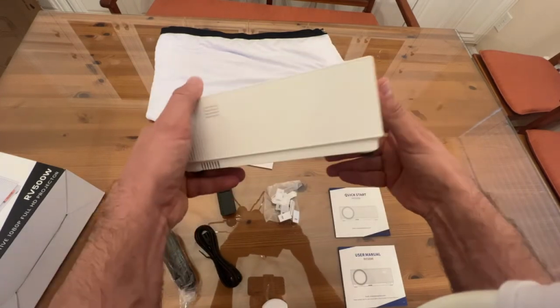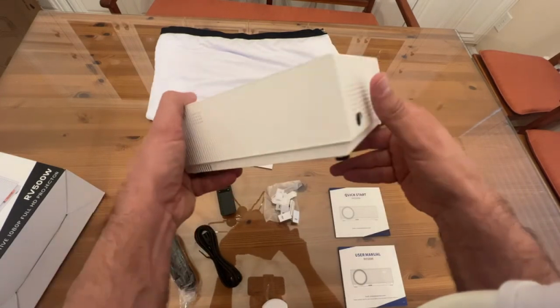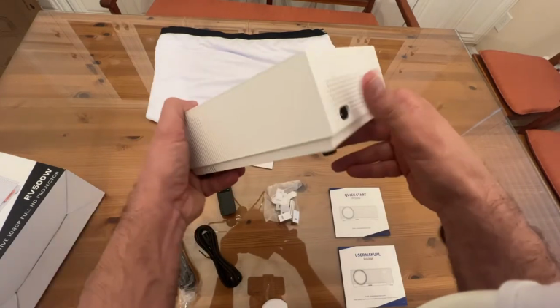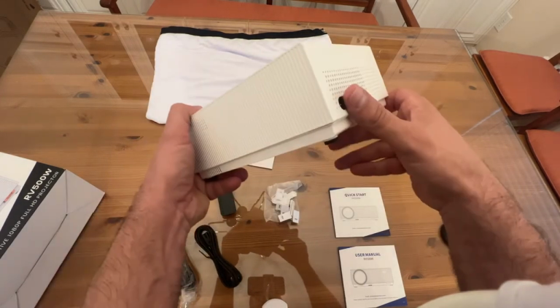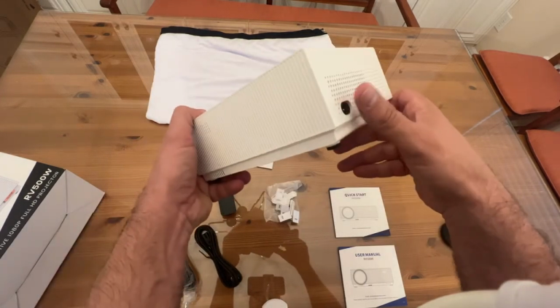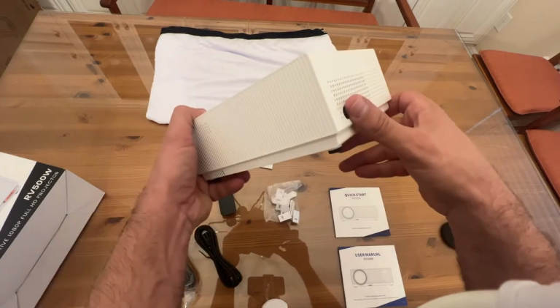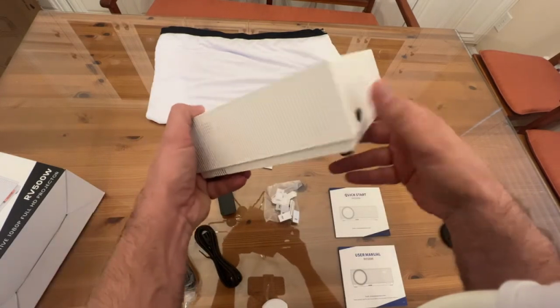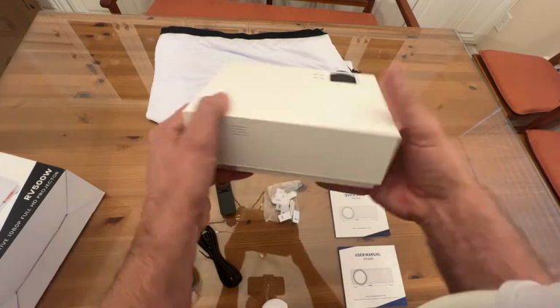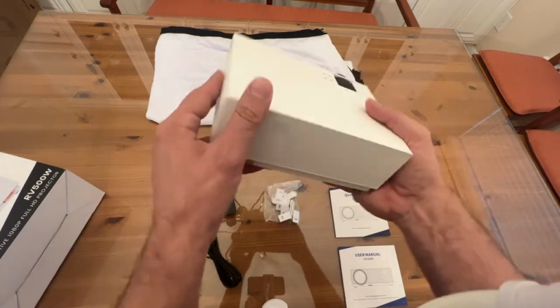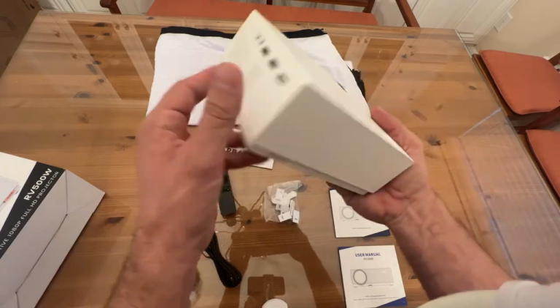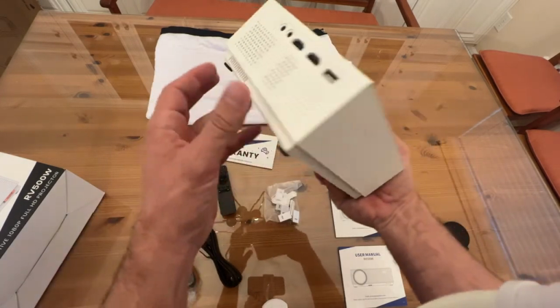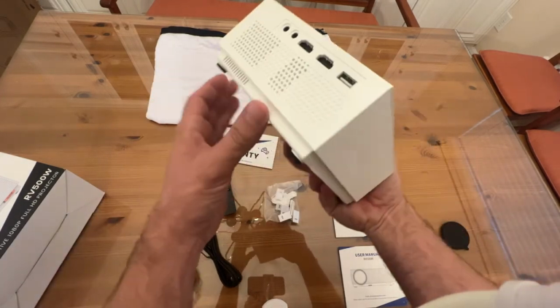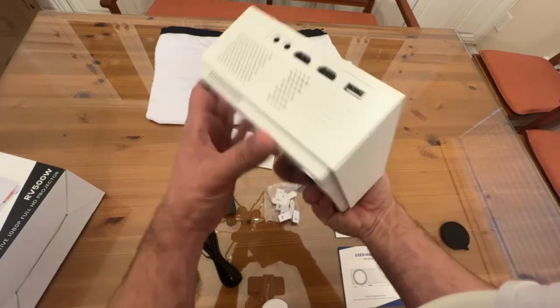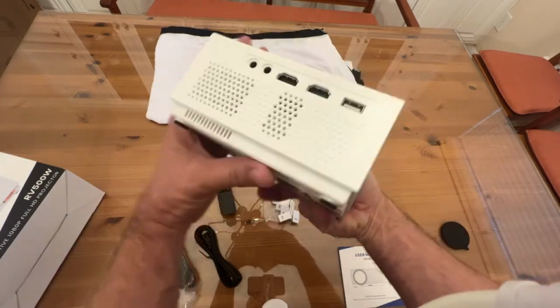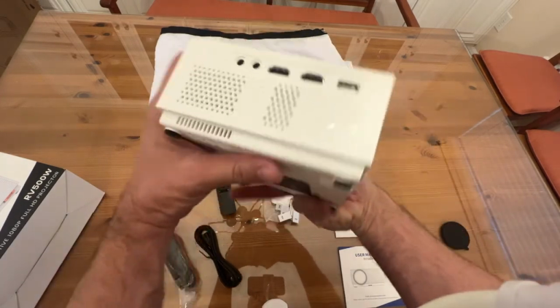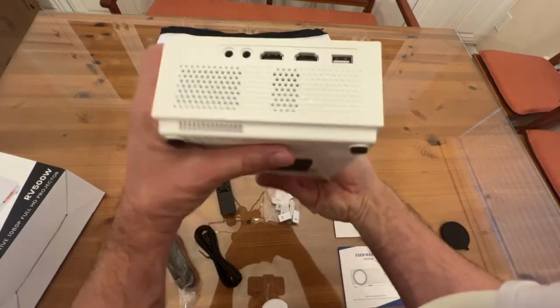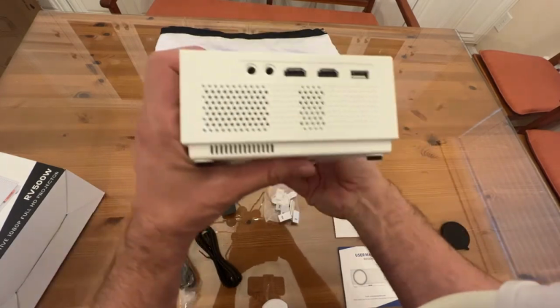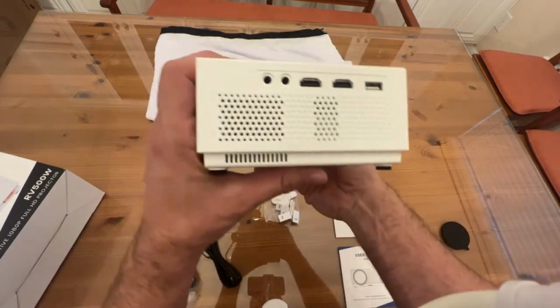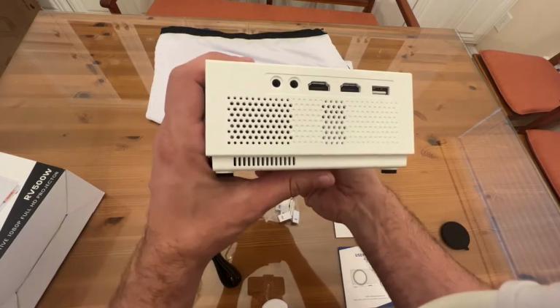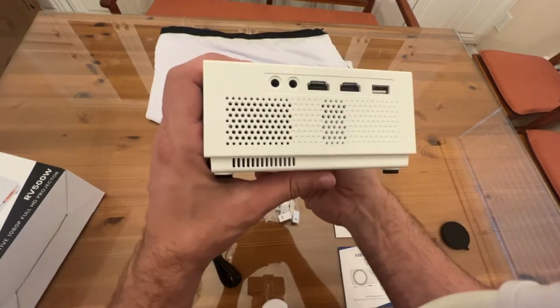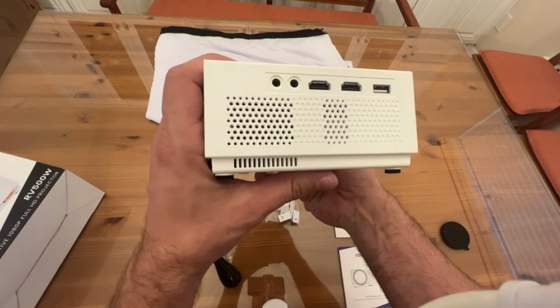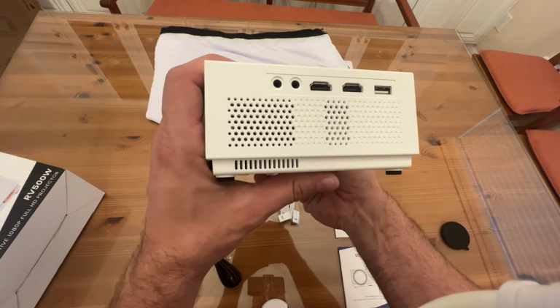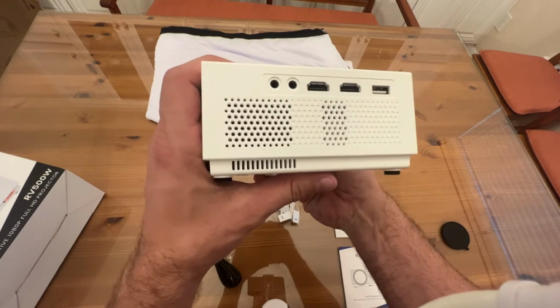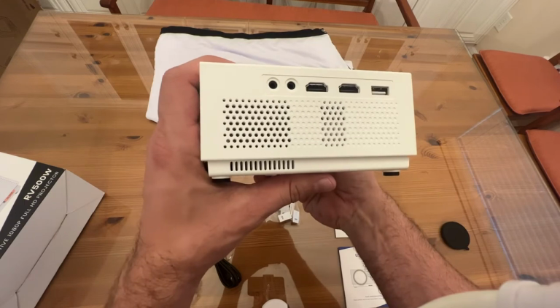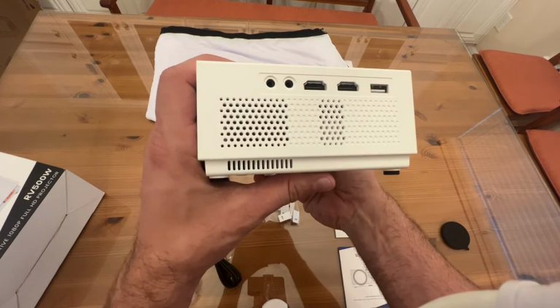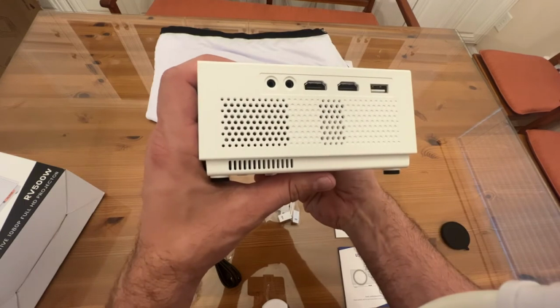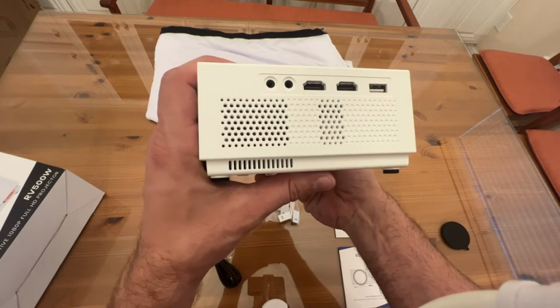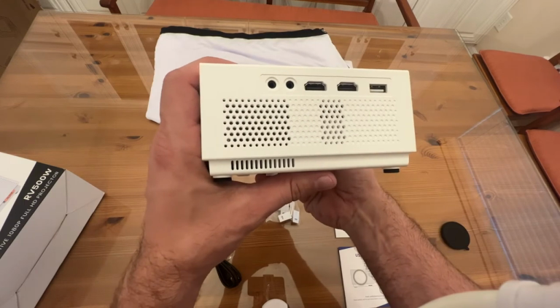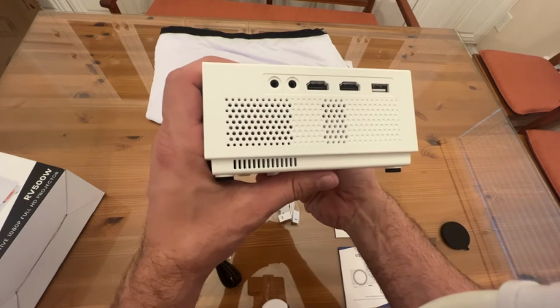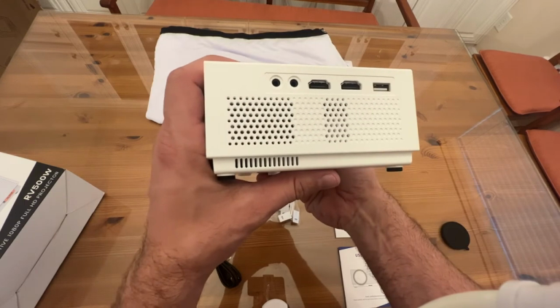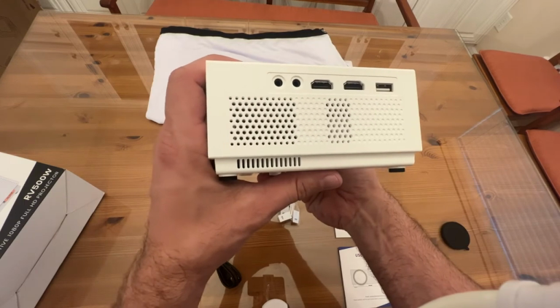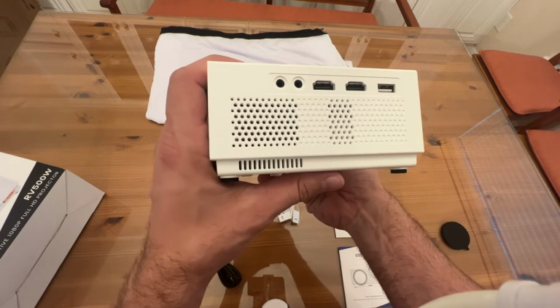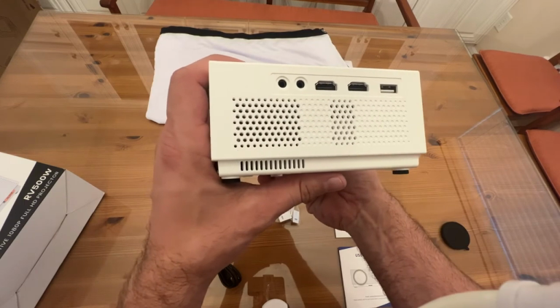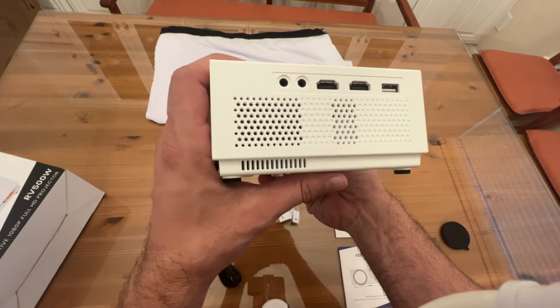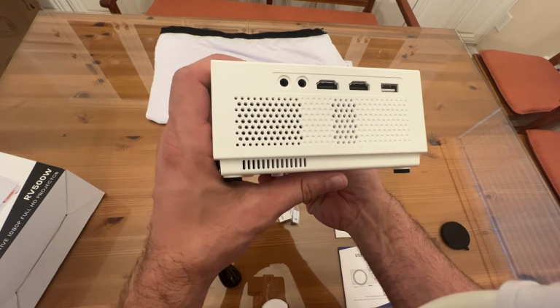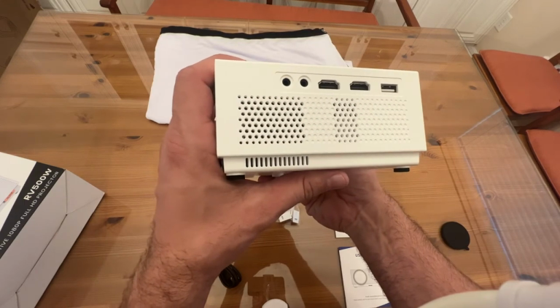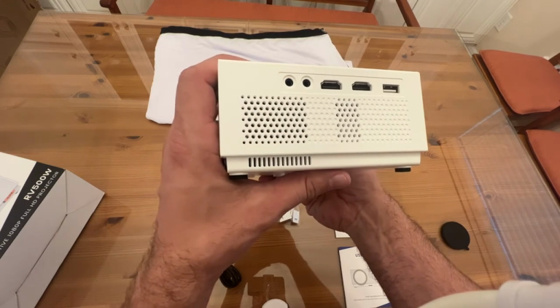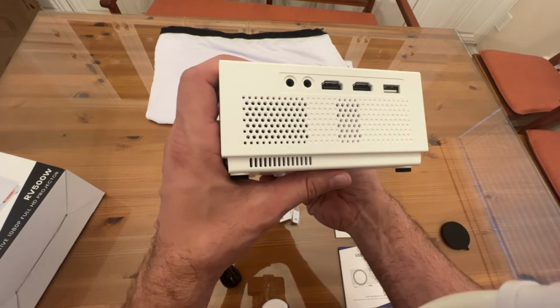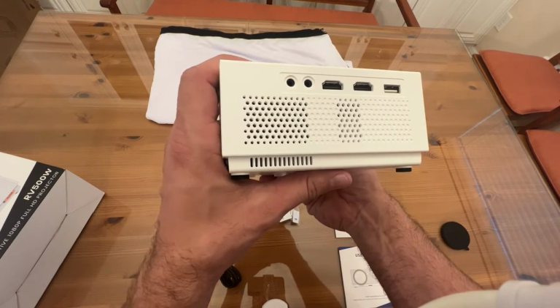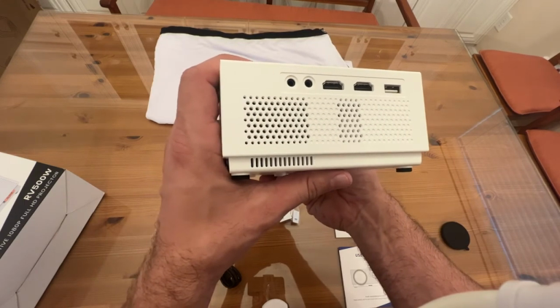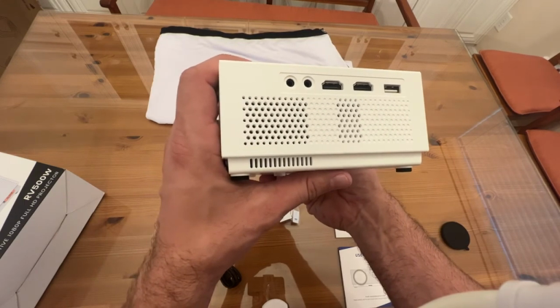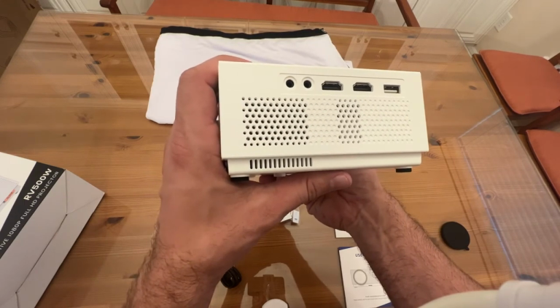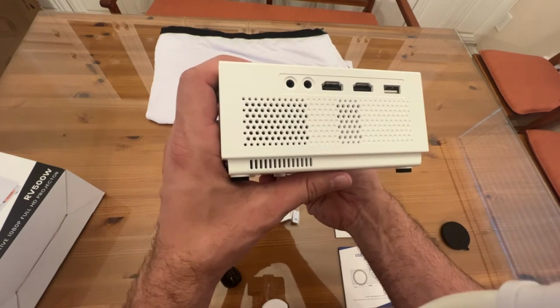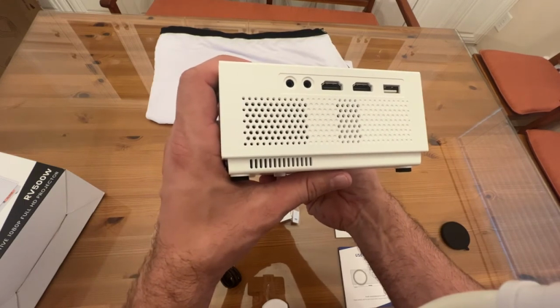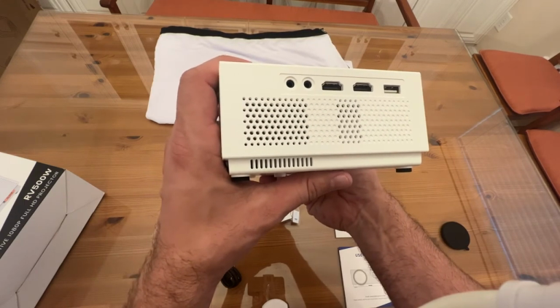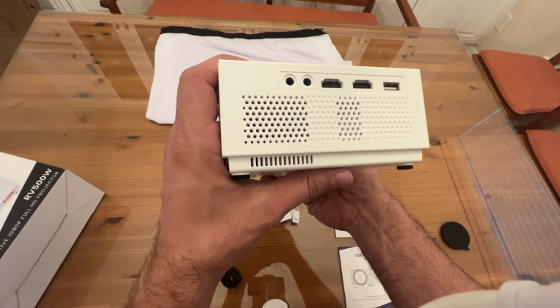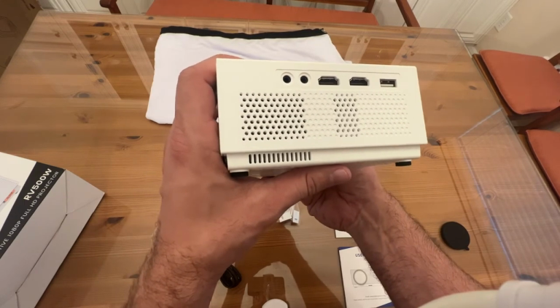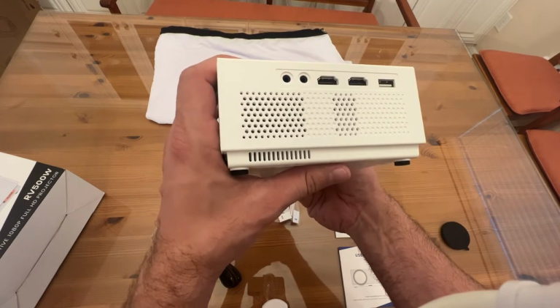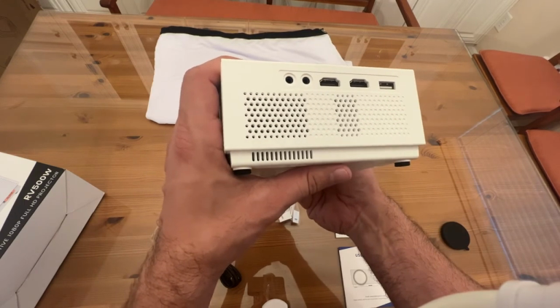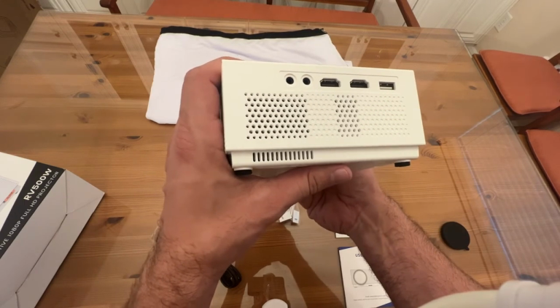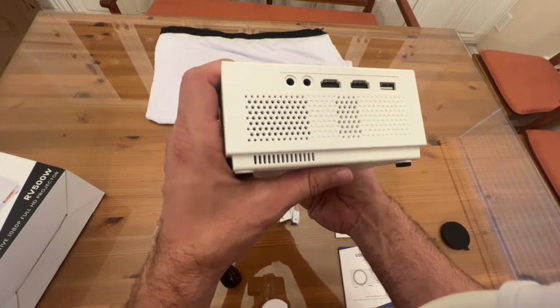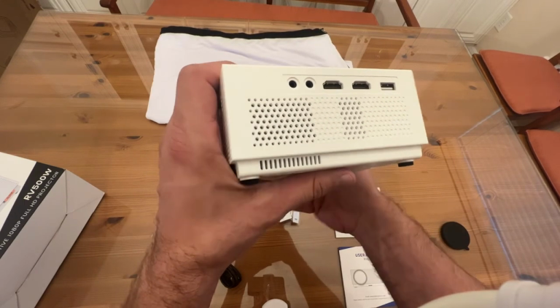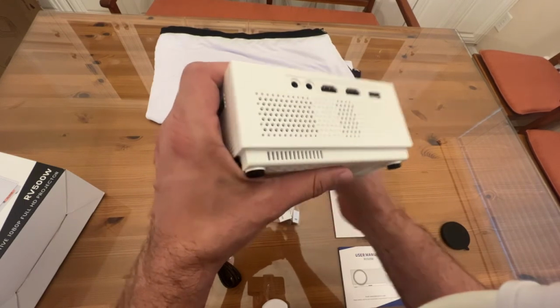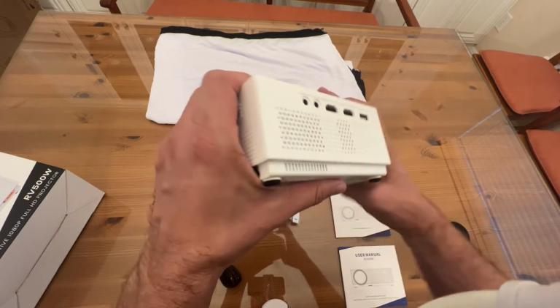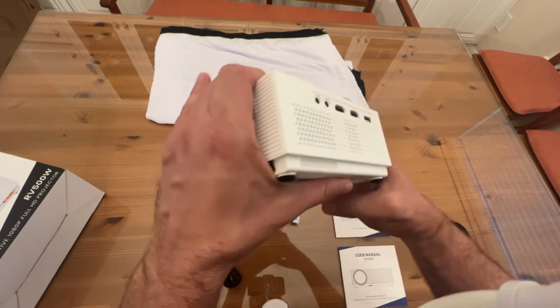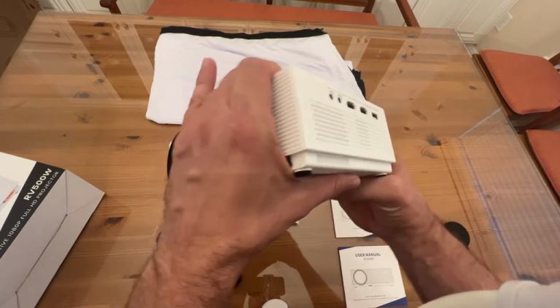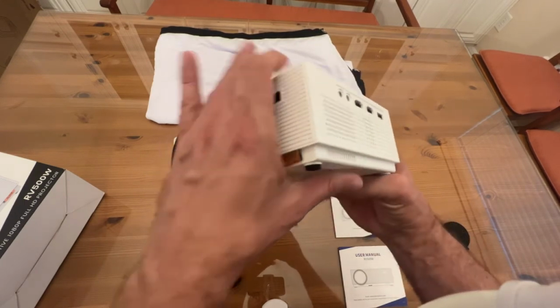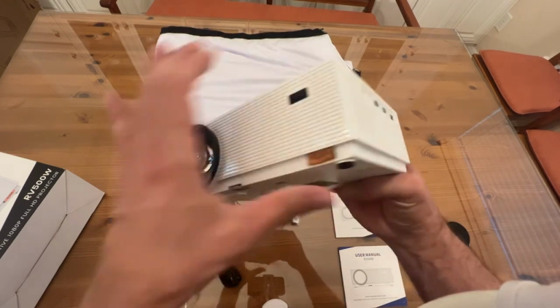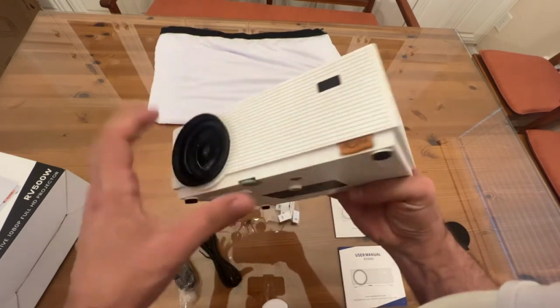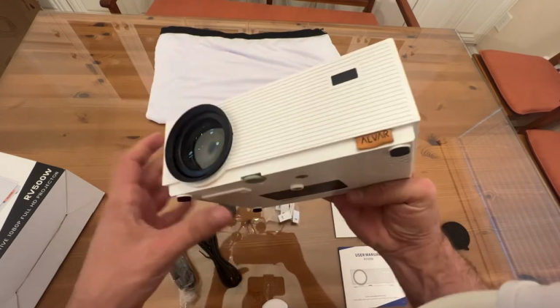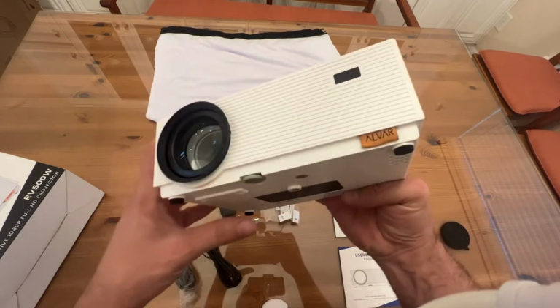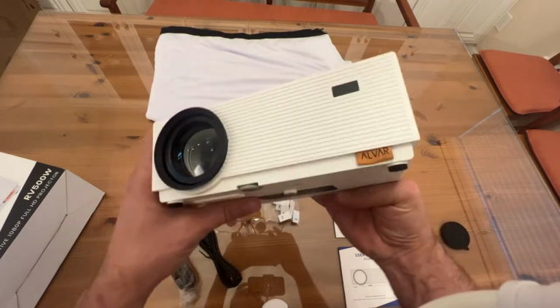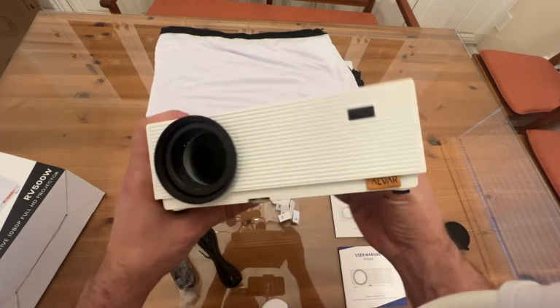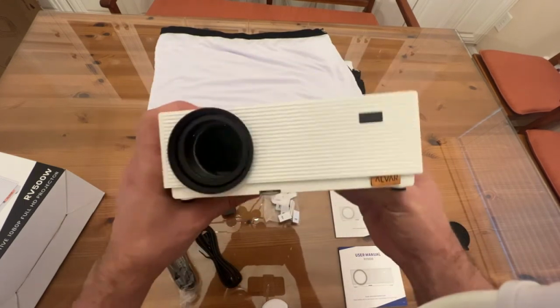Looking around, you have your power plug and two HDMI ports, one USB, AV, and your audio jack.